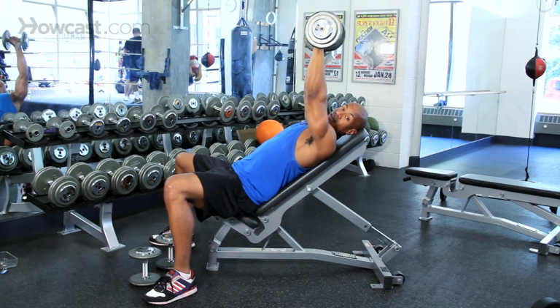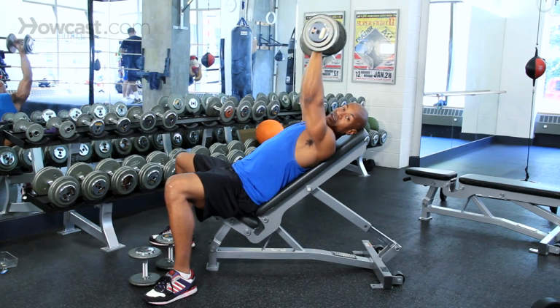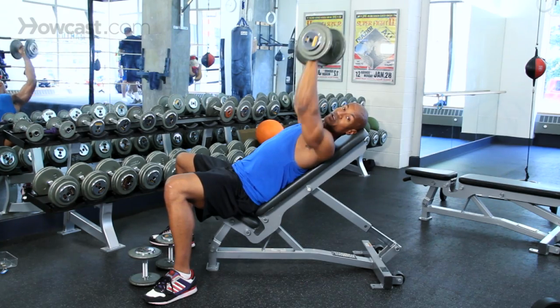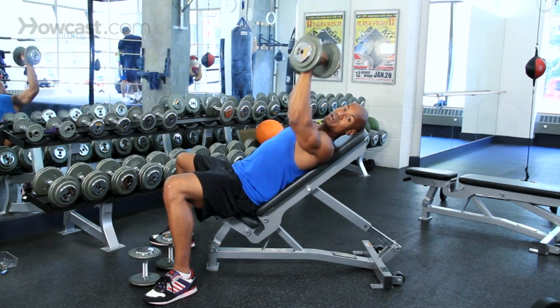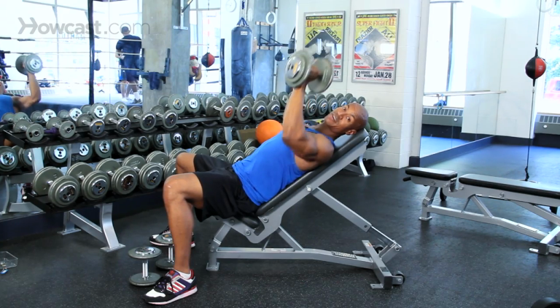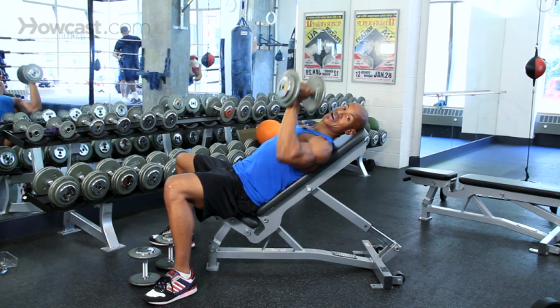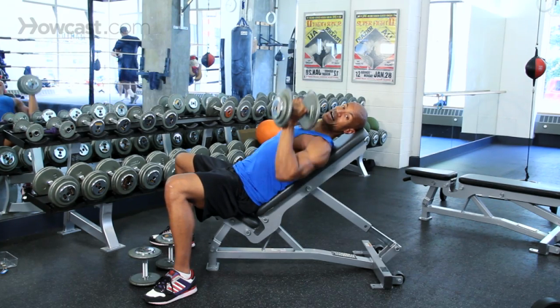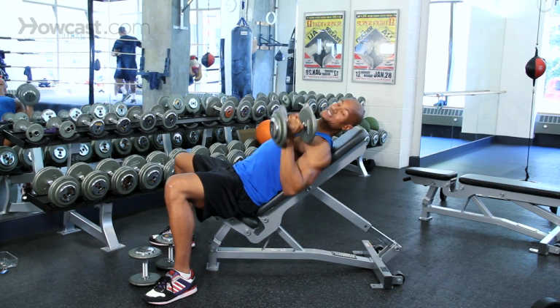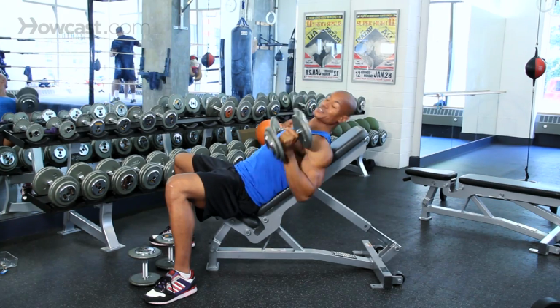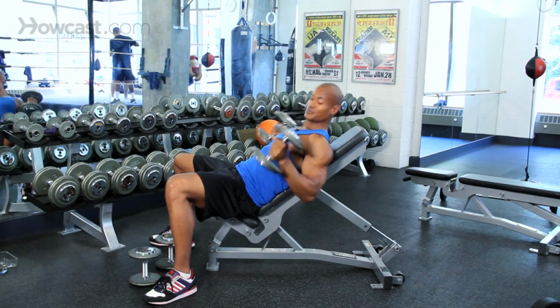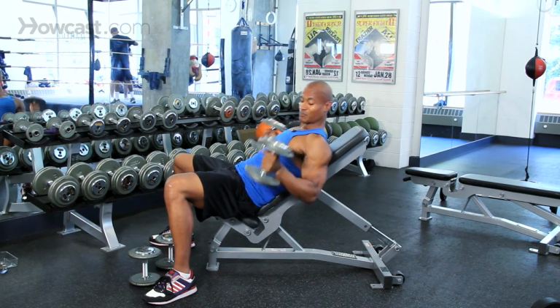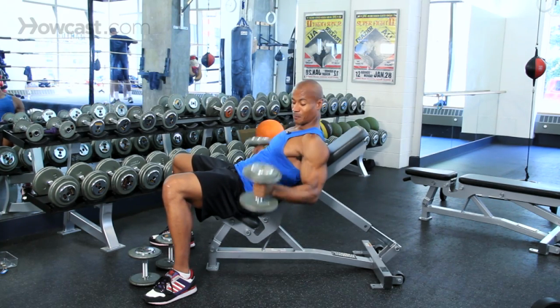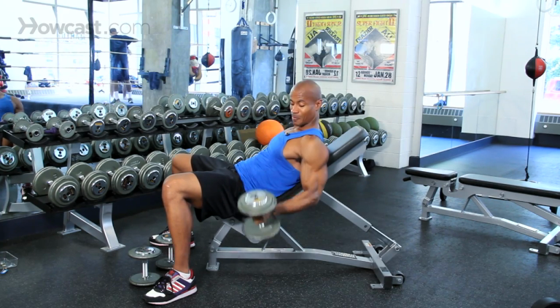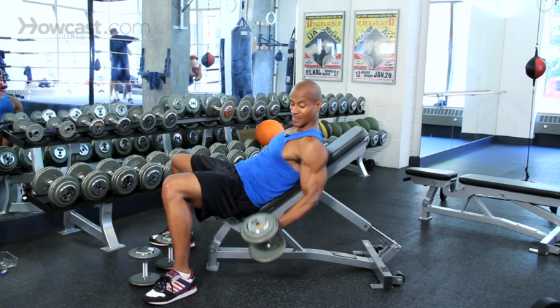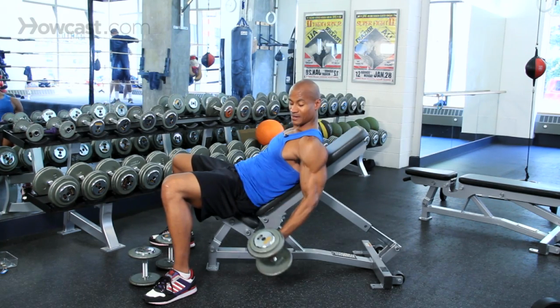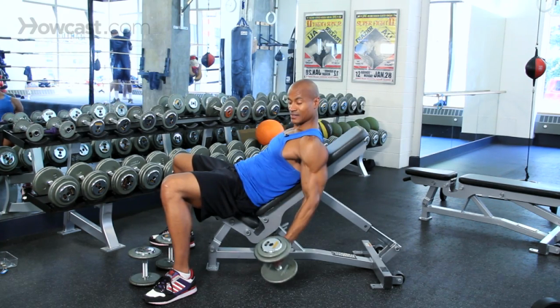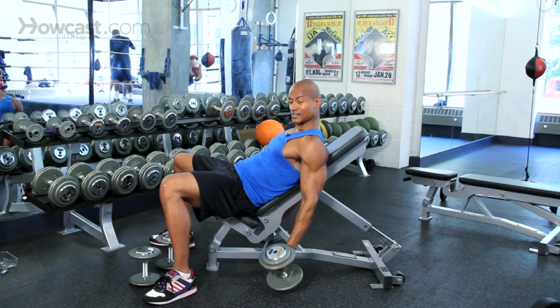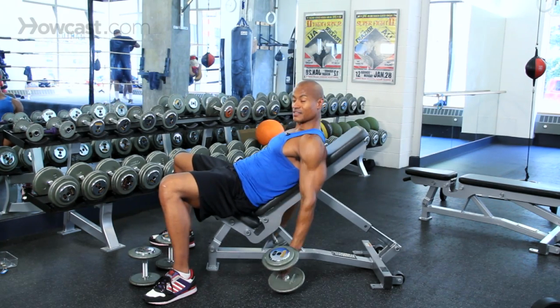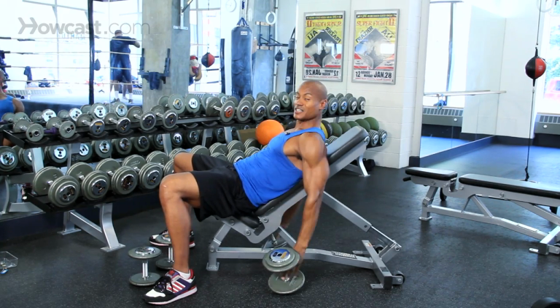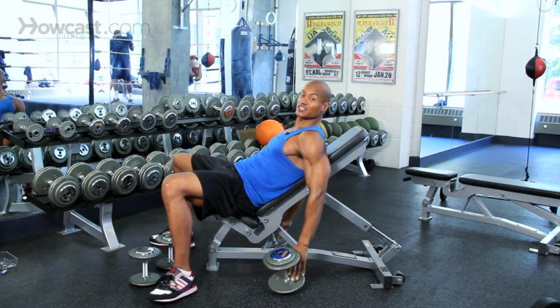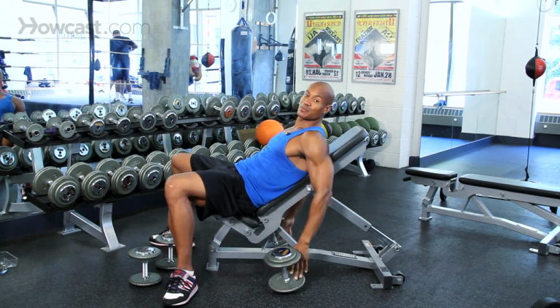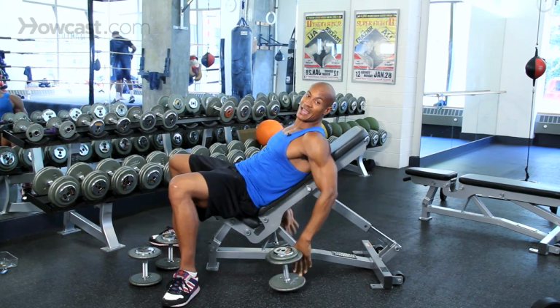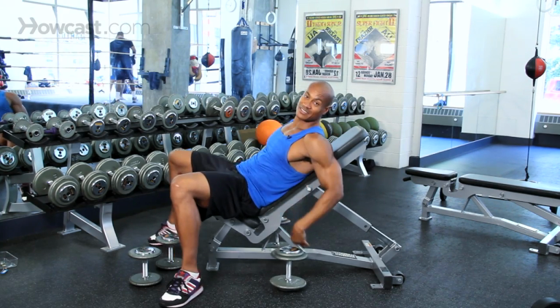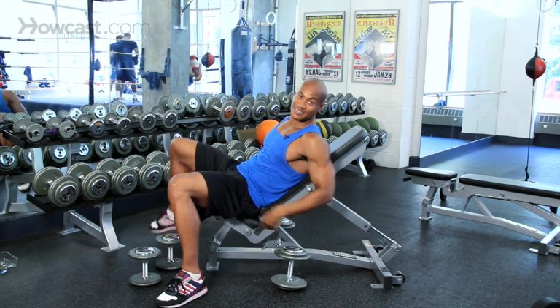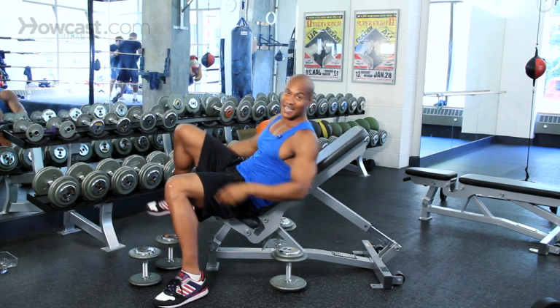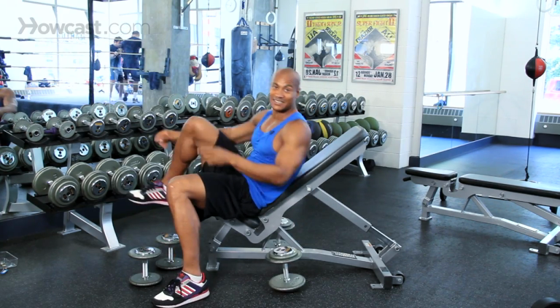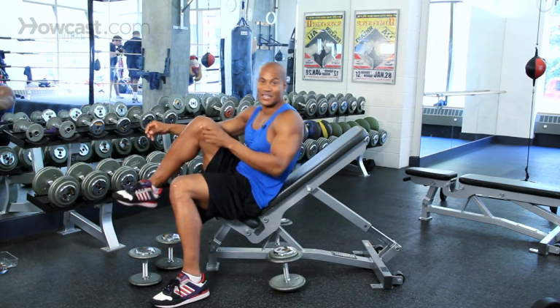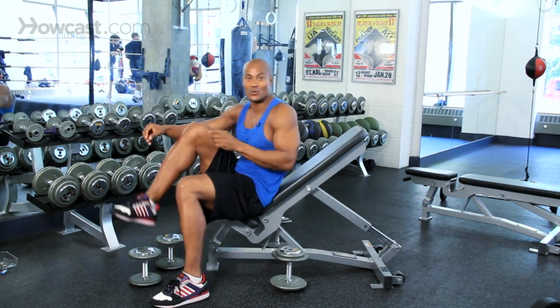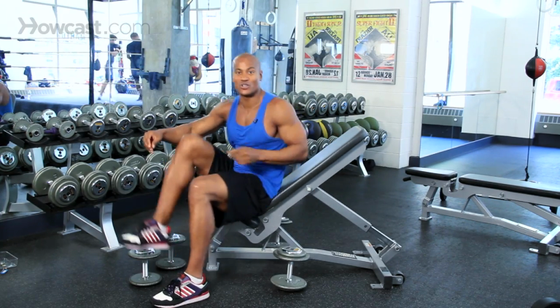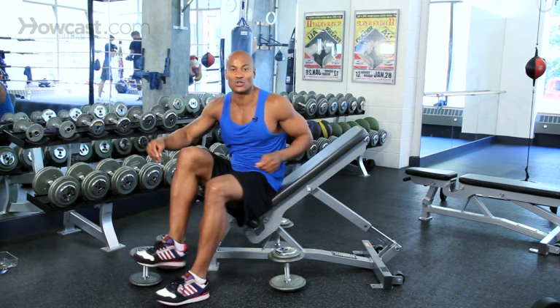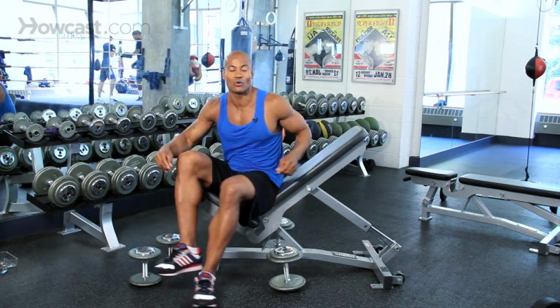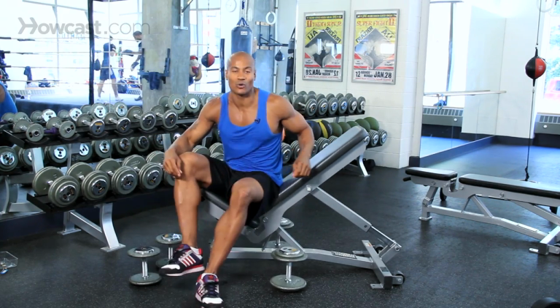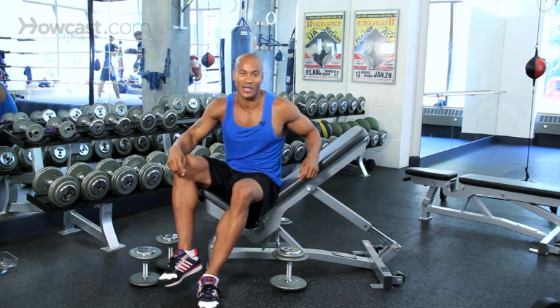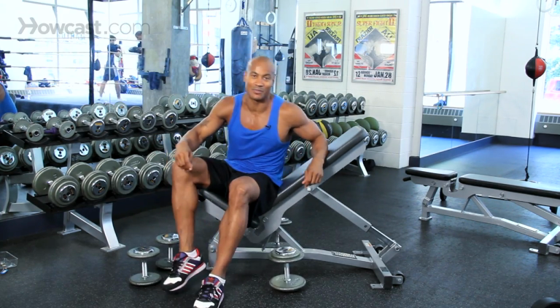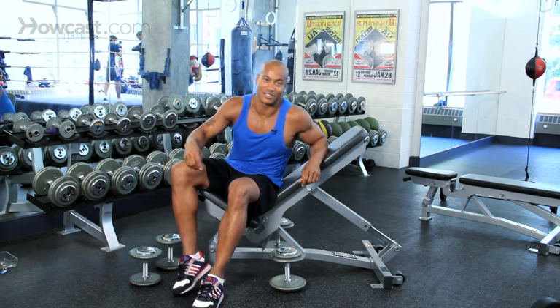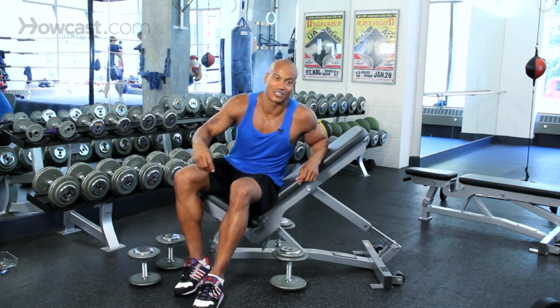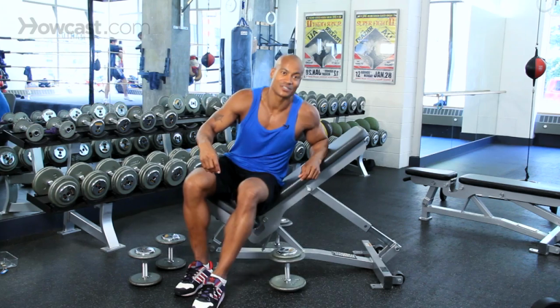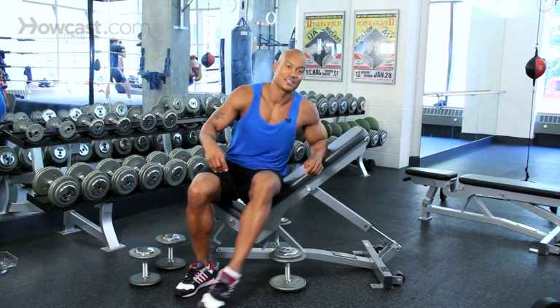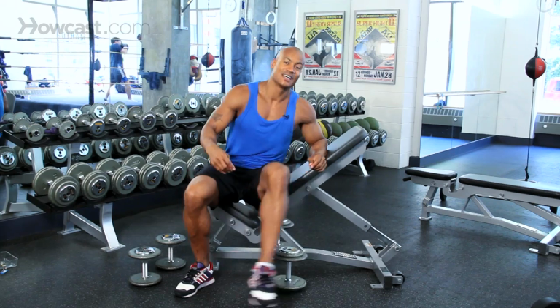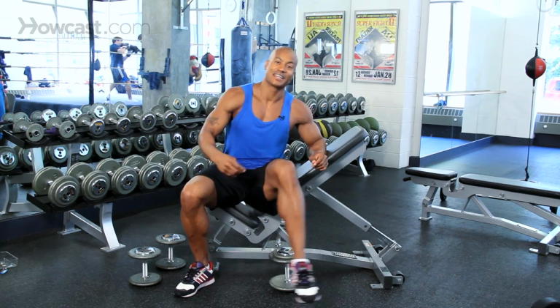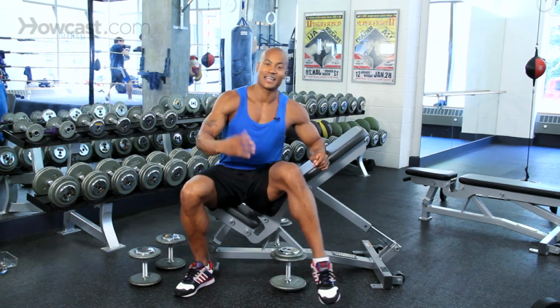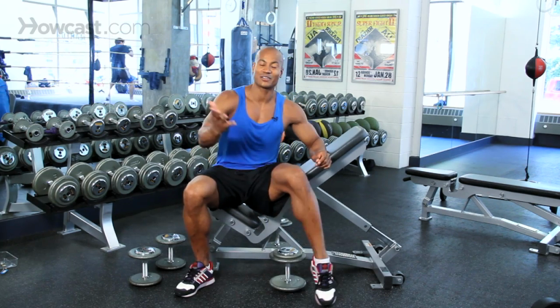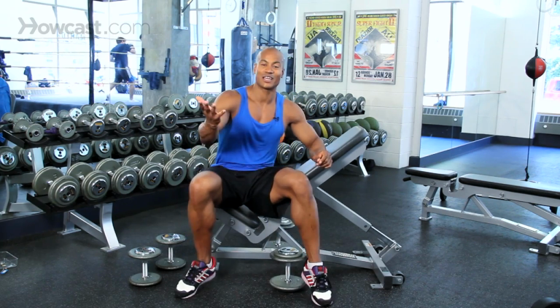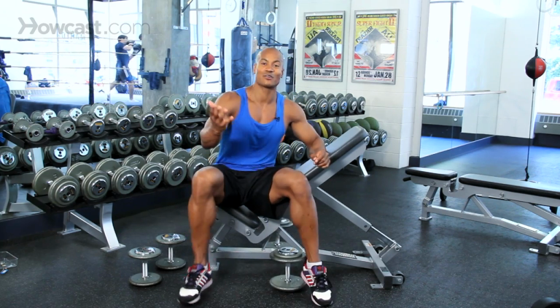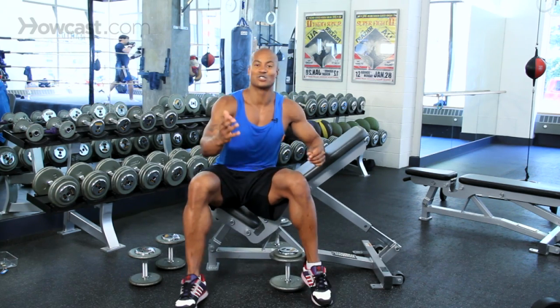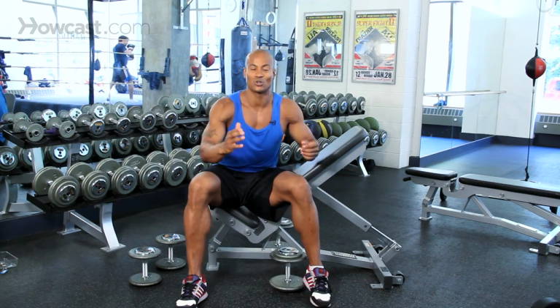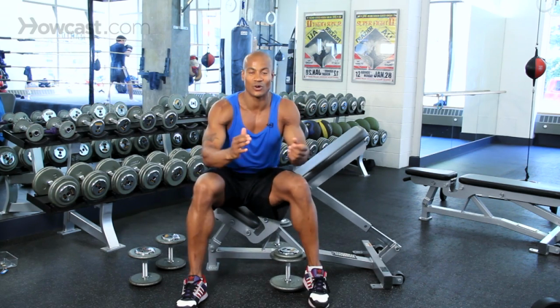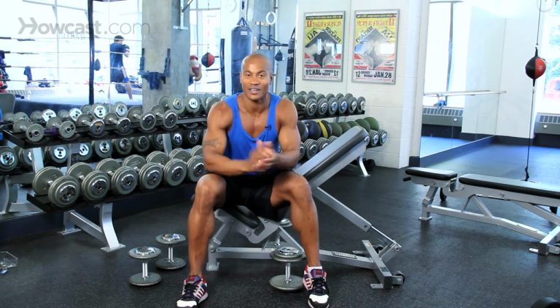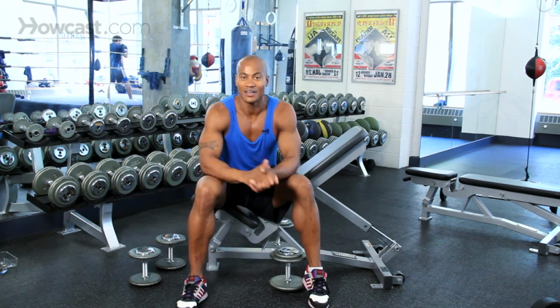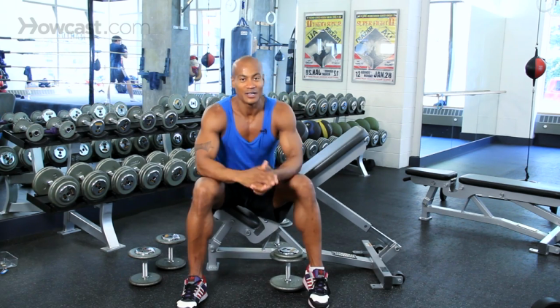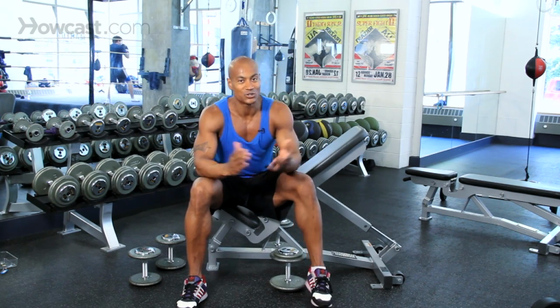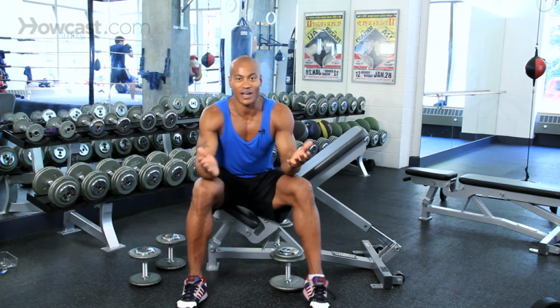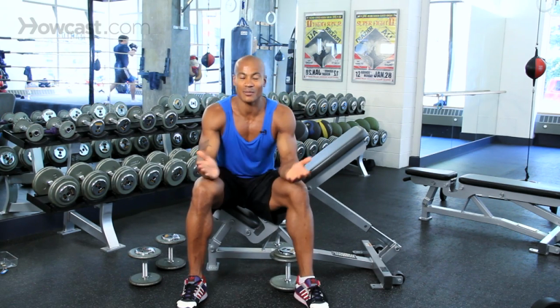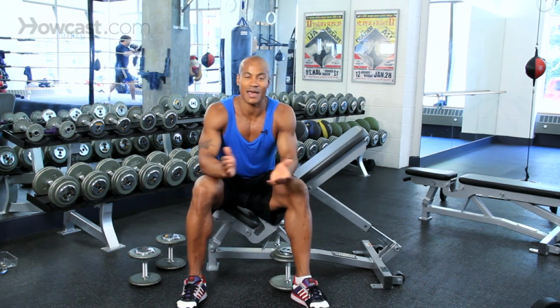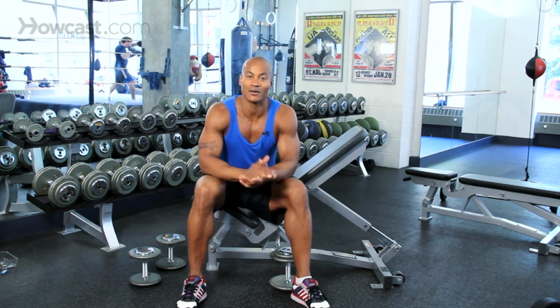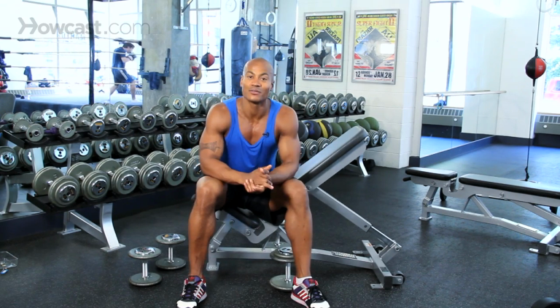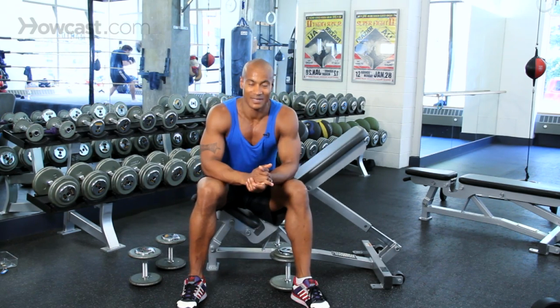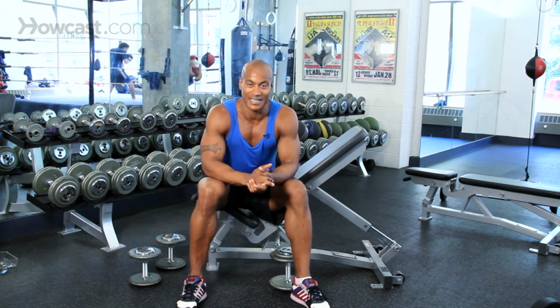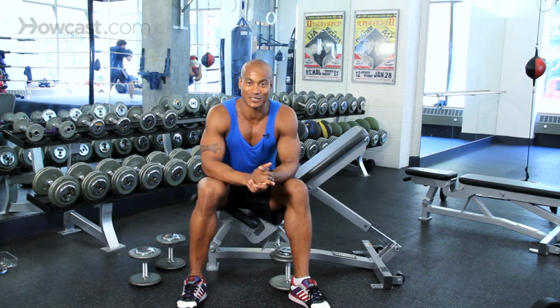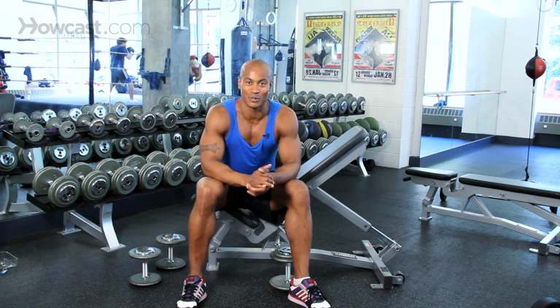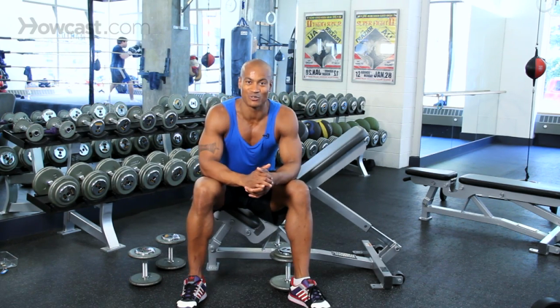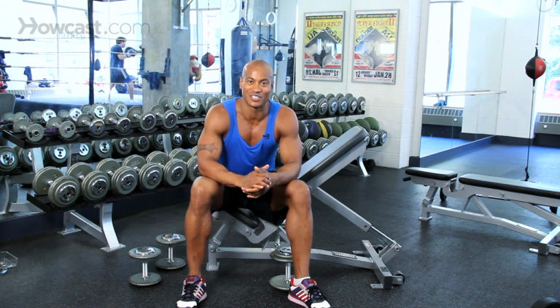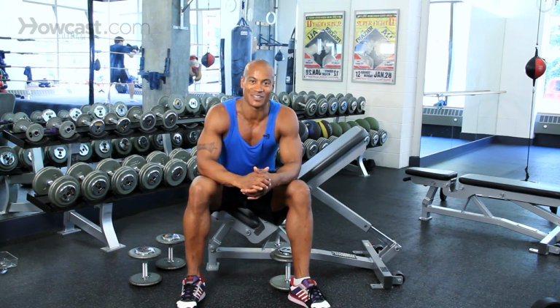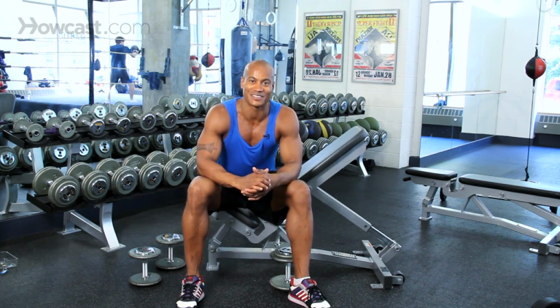There you have it, guys. These are some exercises that you can do on a weight bench. Get out there, enjoy, try them out and get some good results.